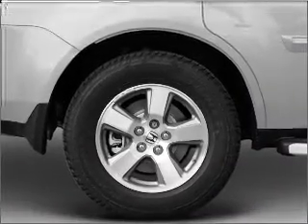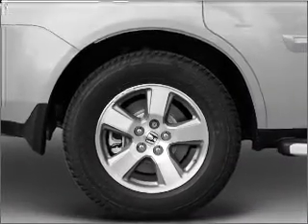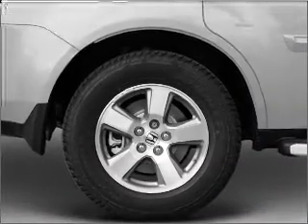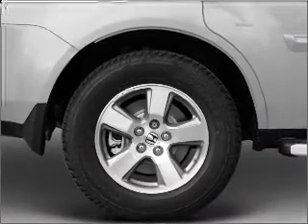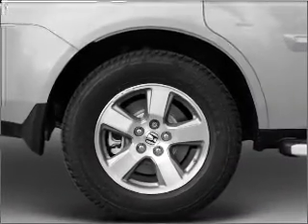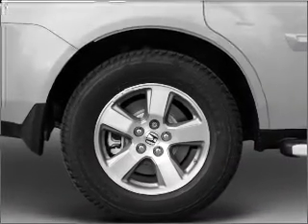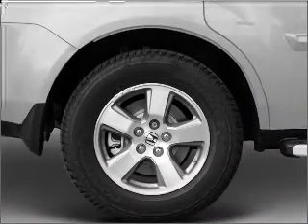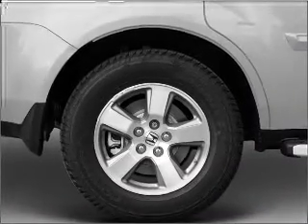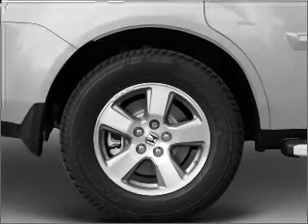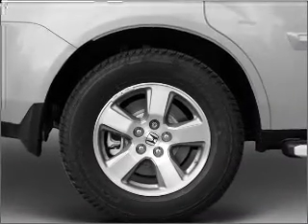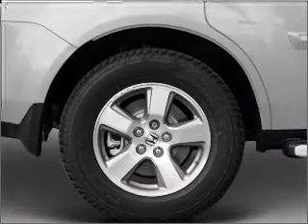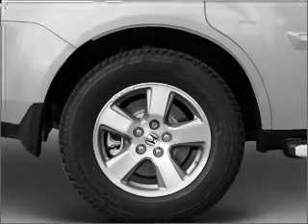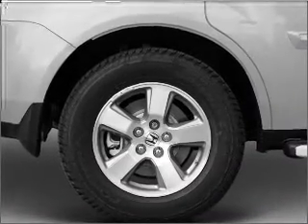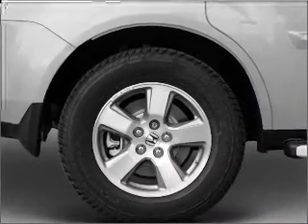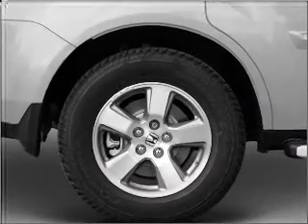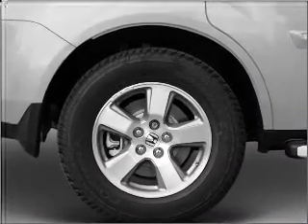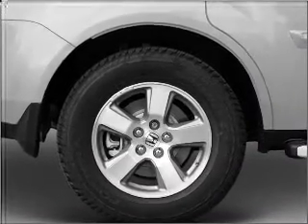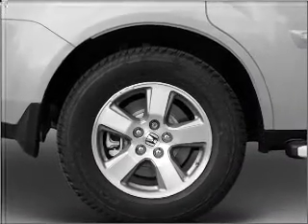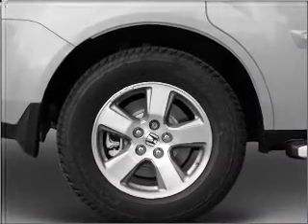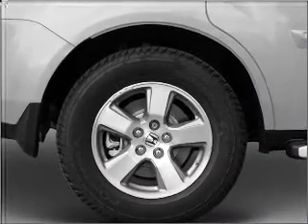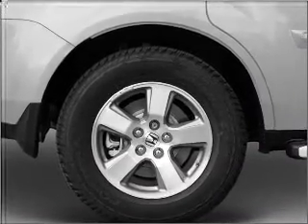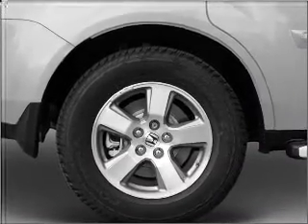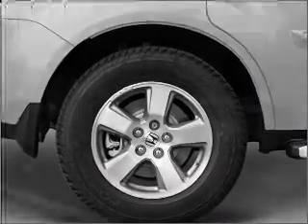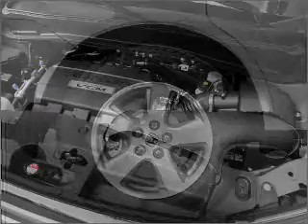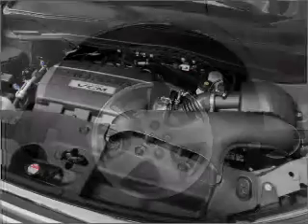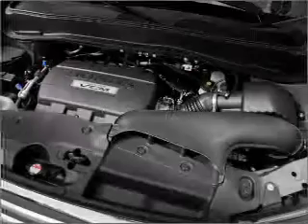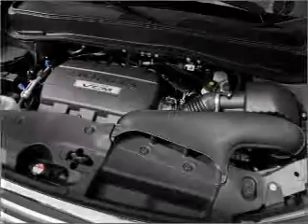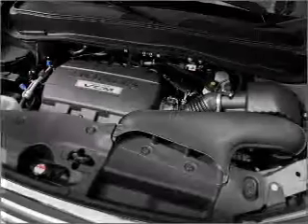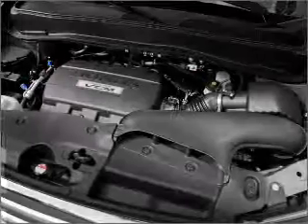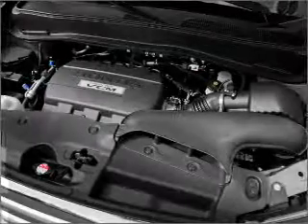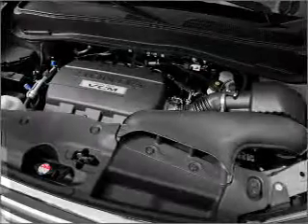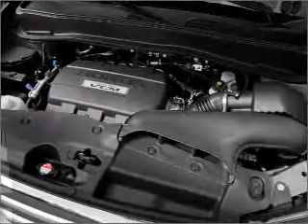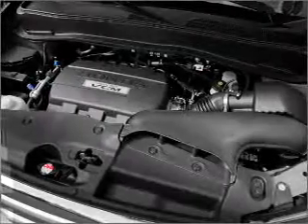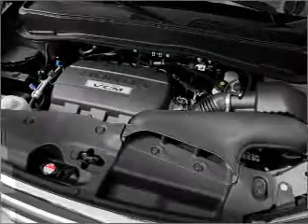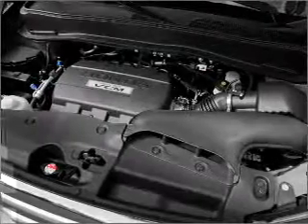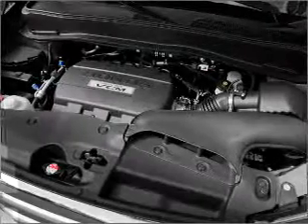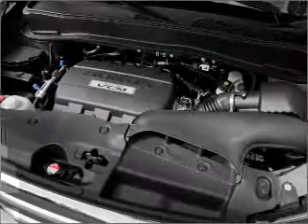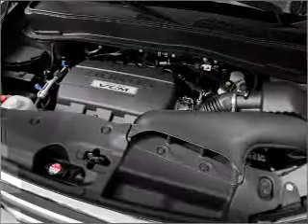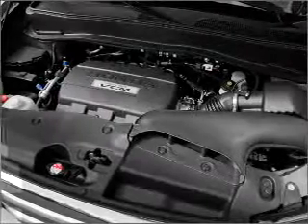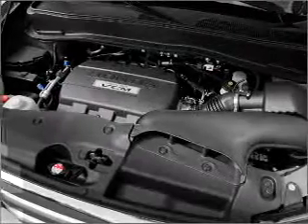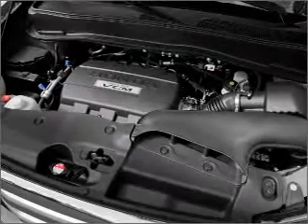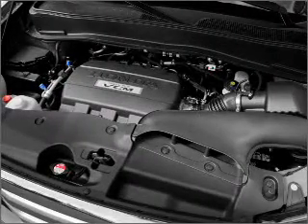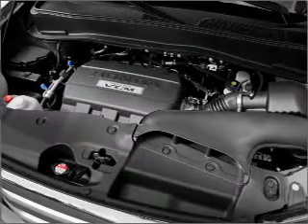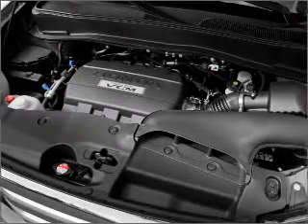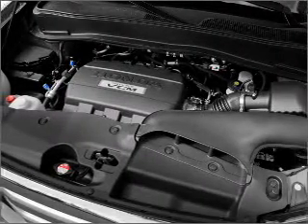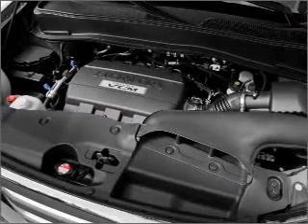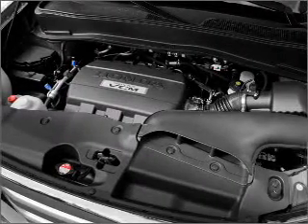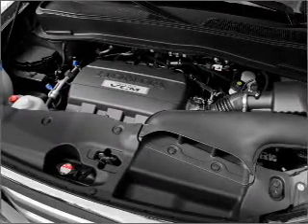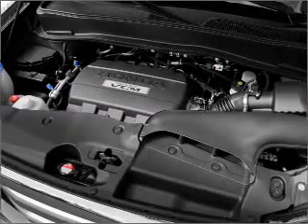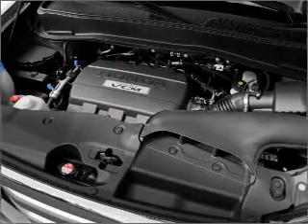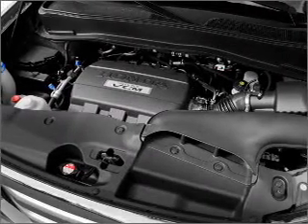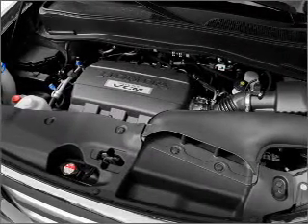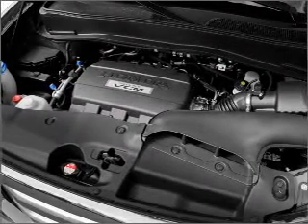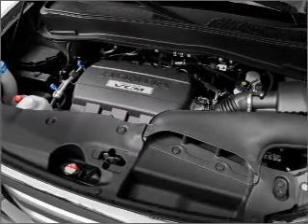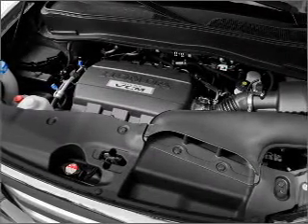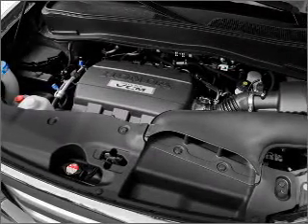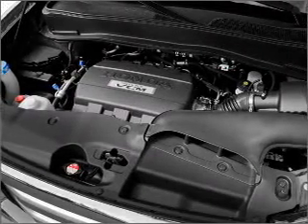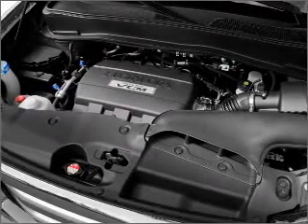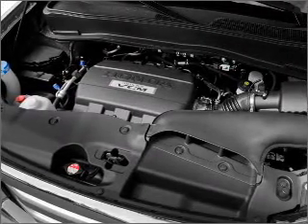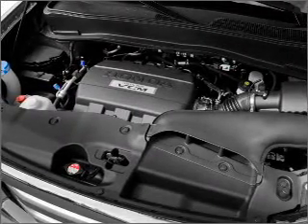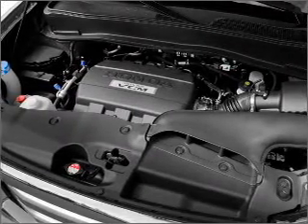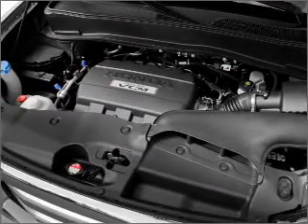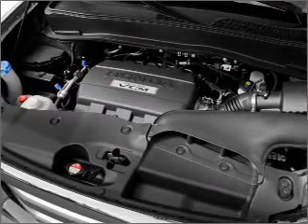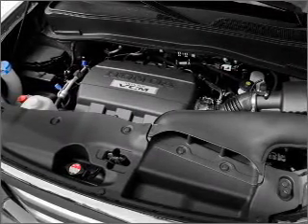power door locks, power windows, power steering, cruise control, power mirrors, and AM FM stereo with a CD player.